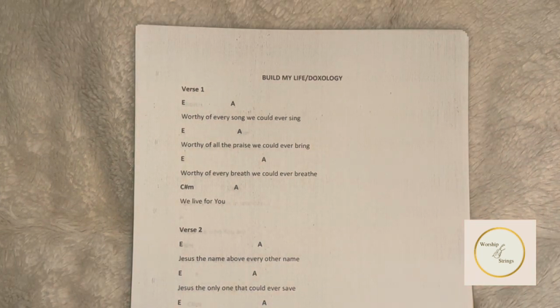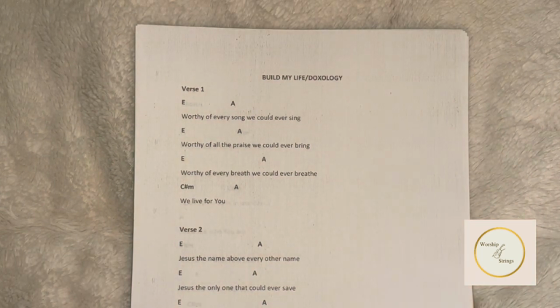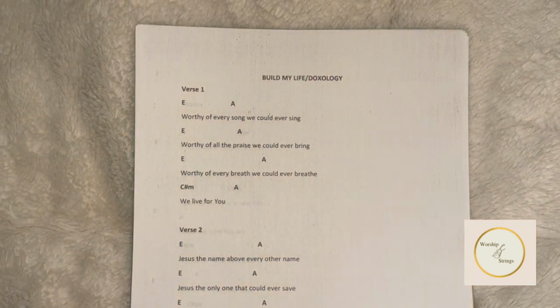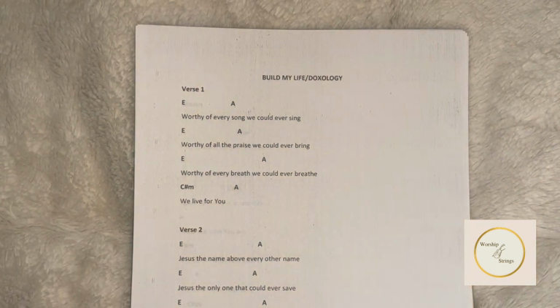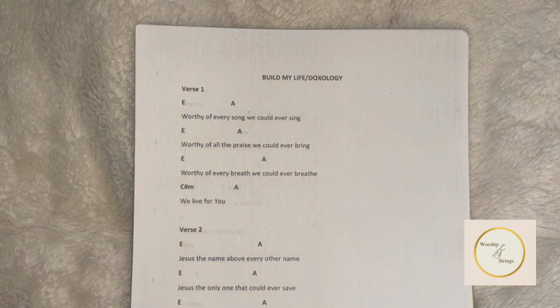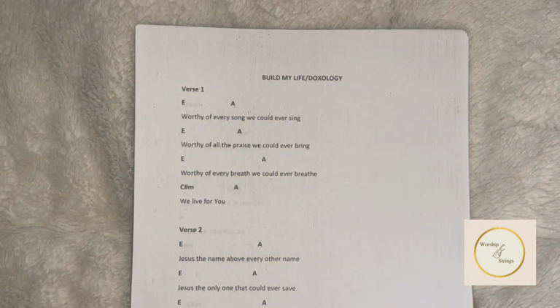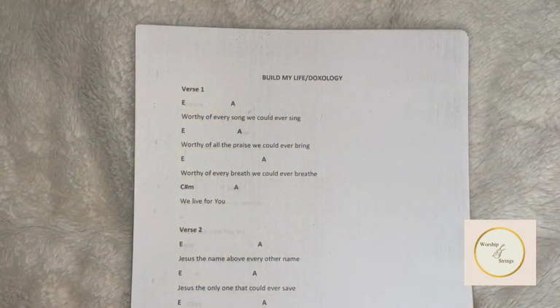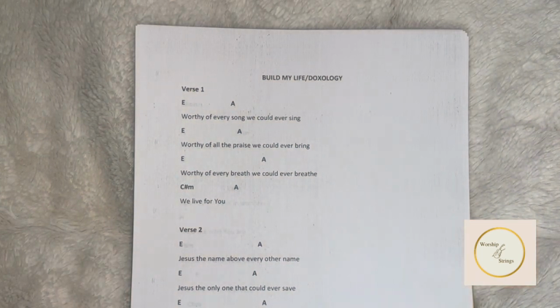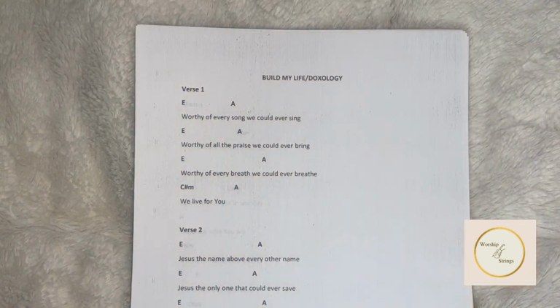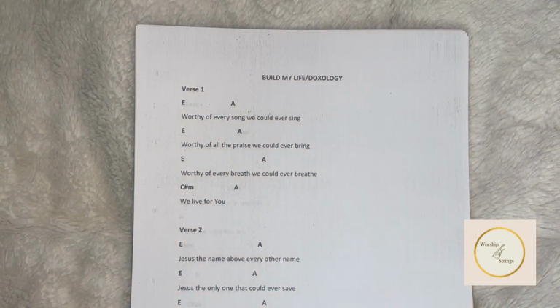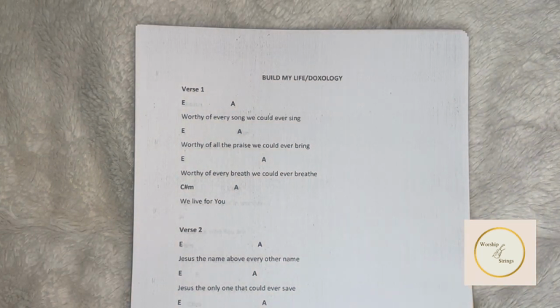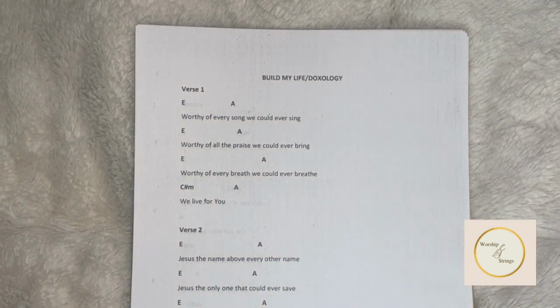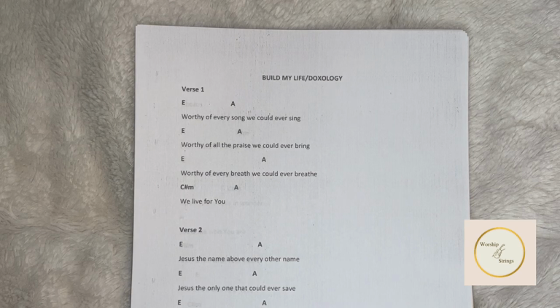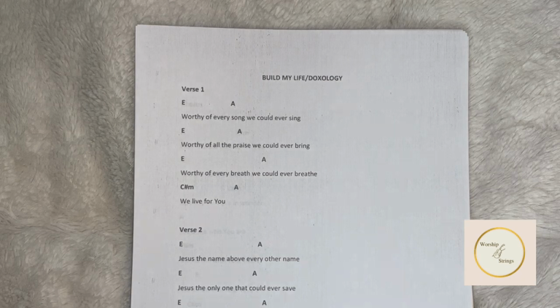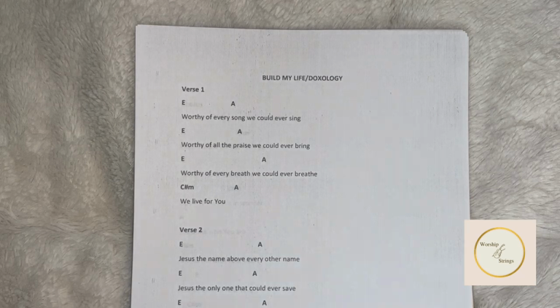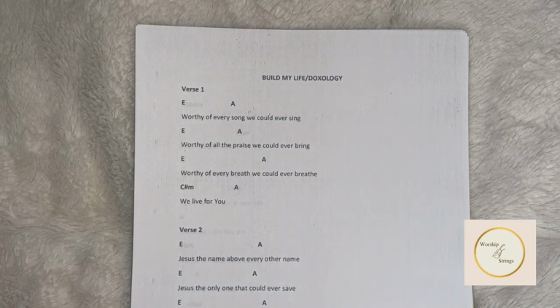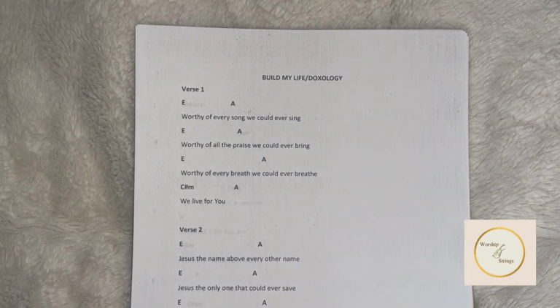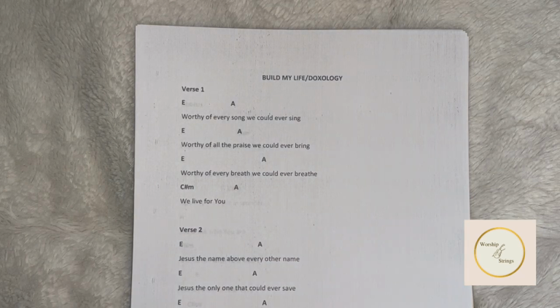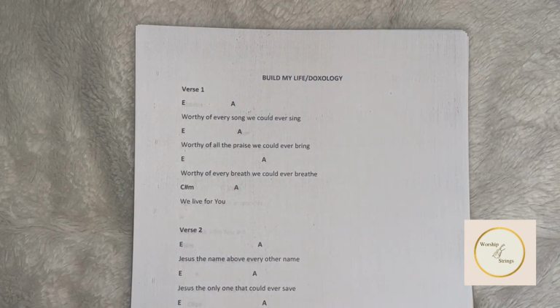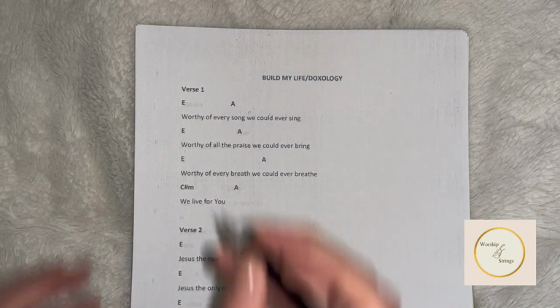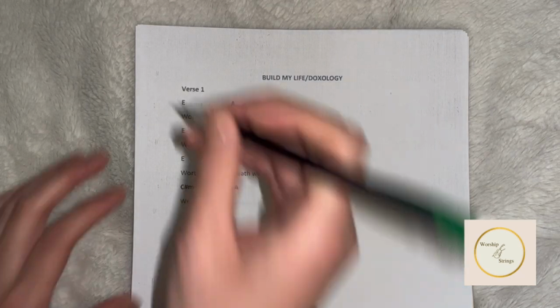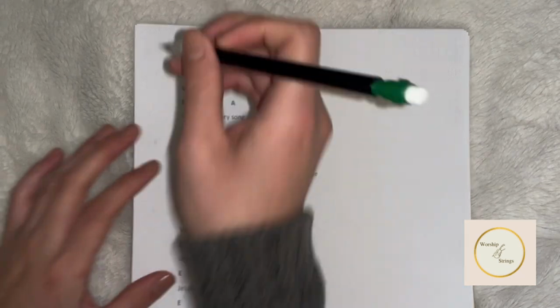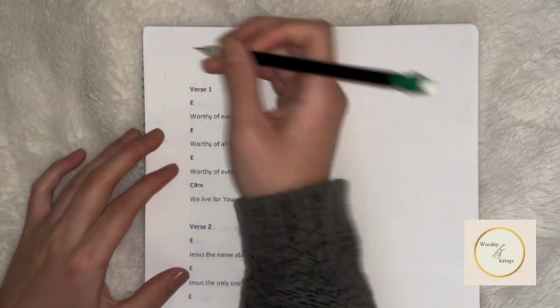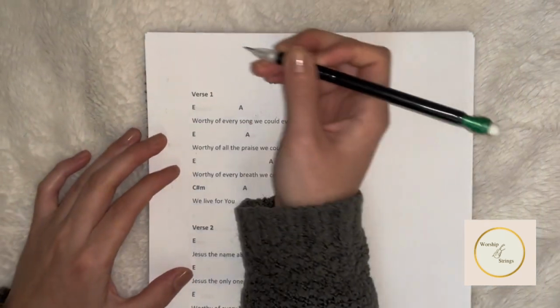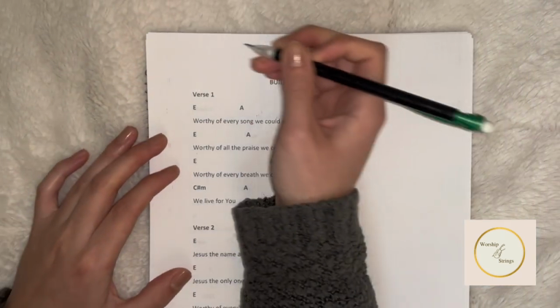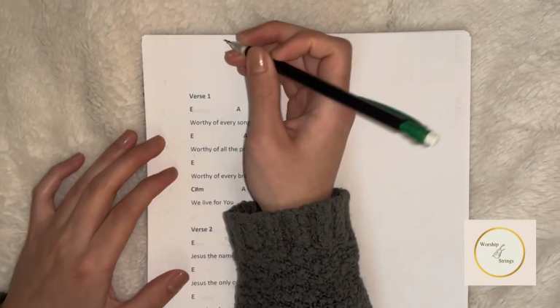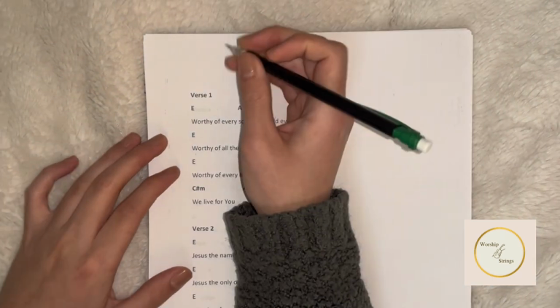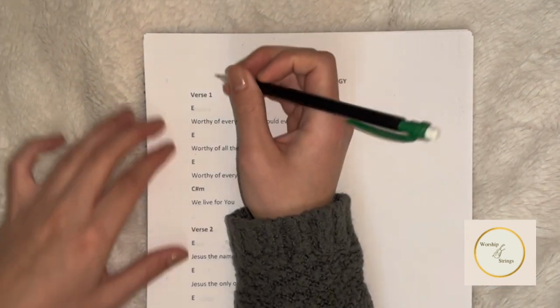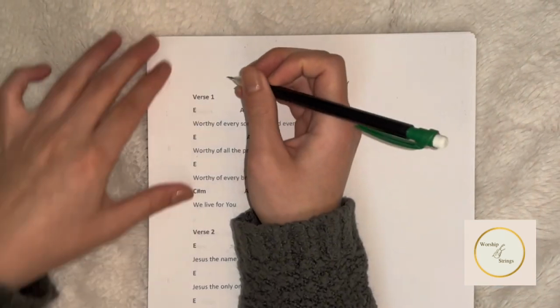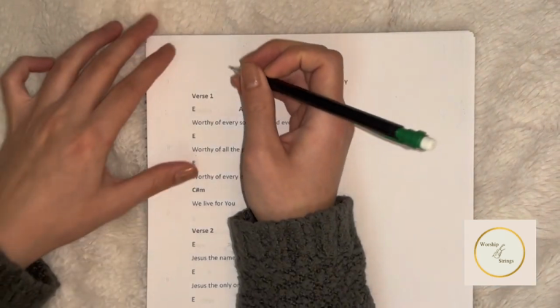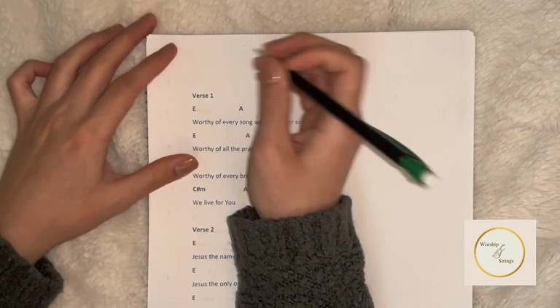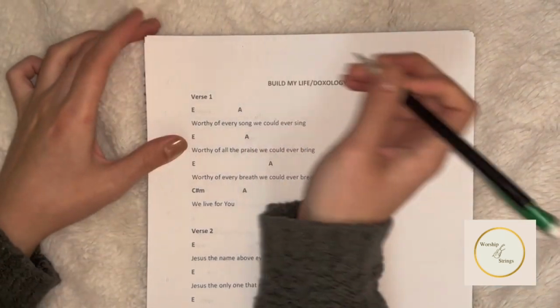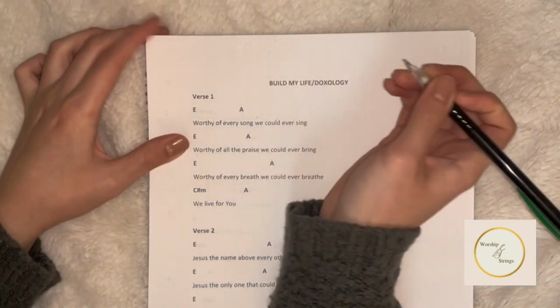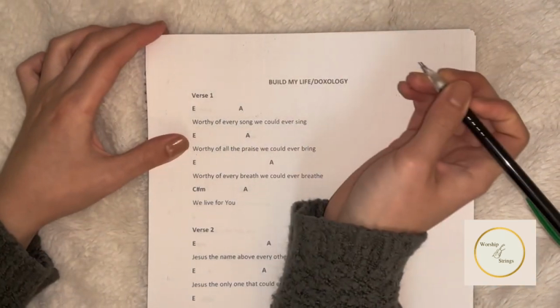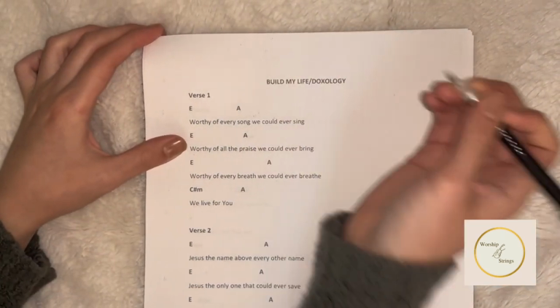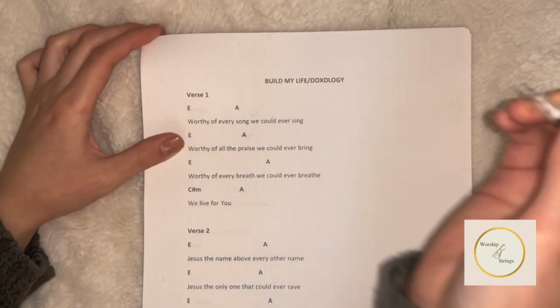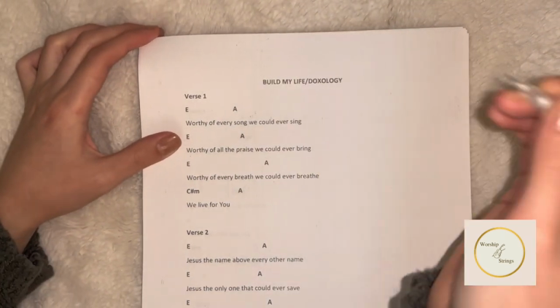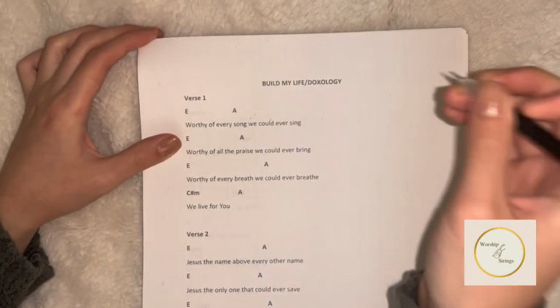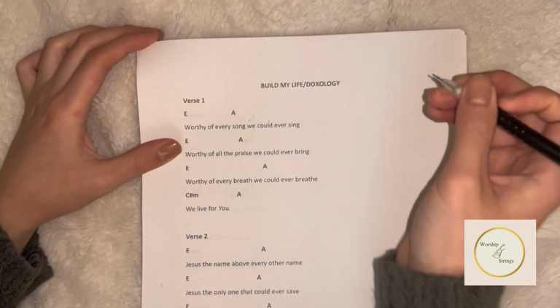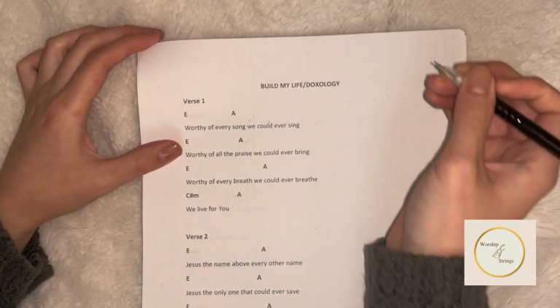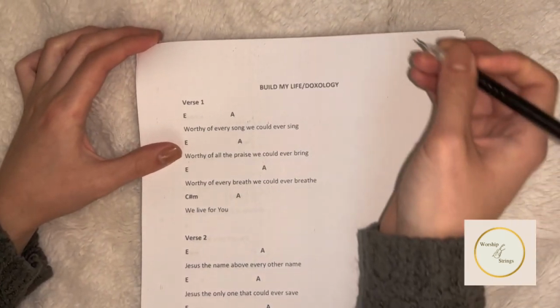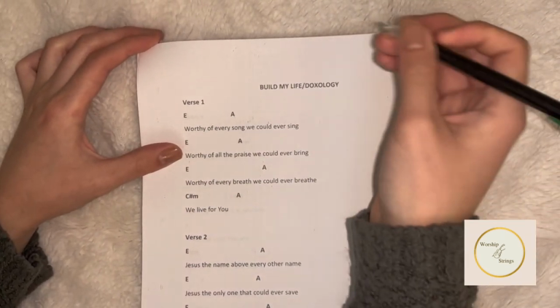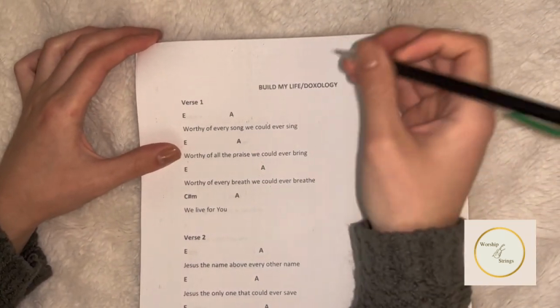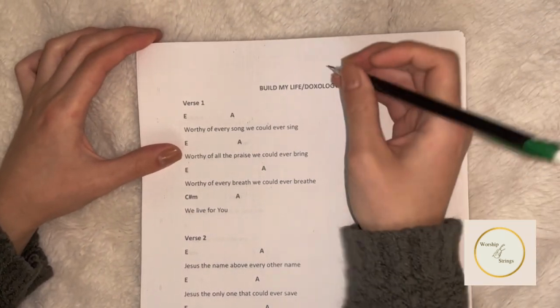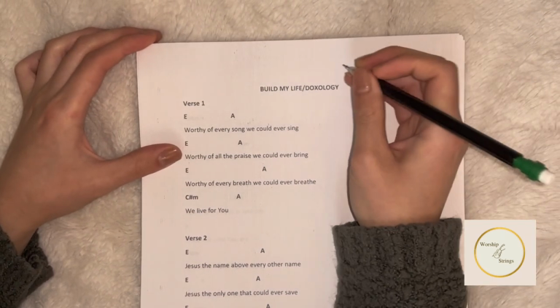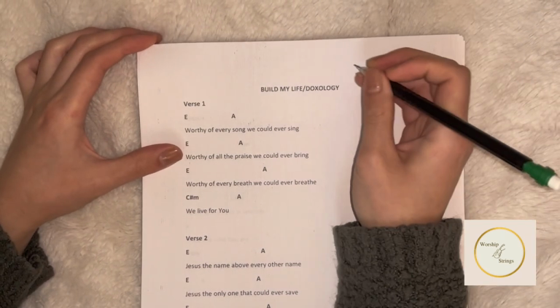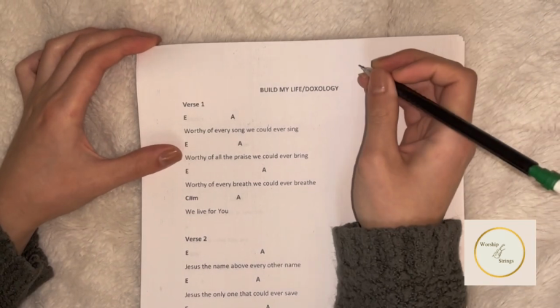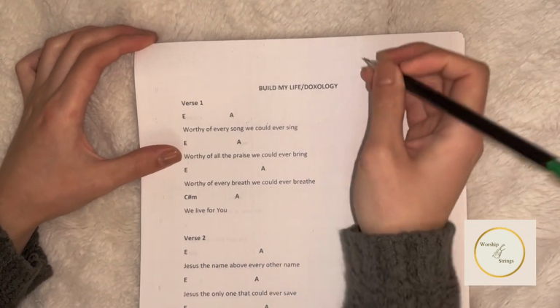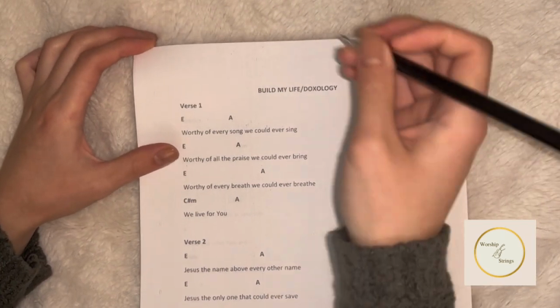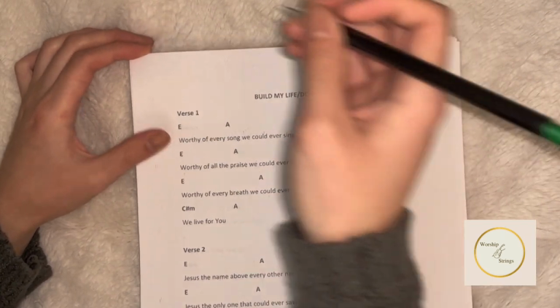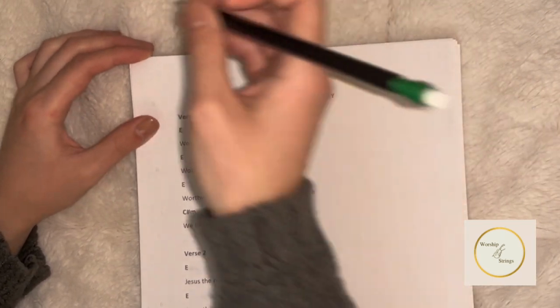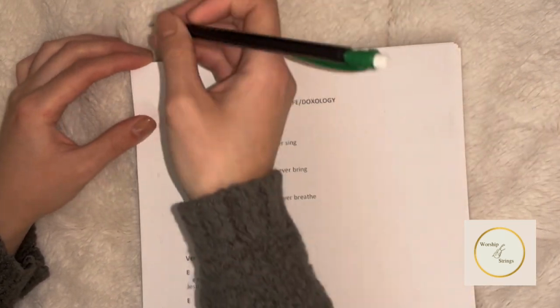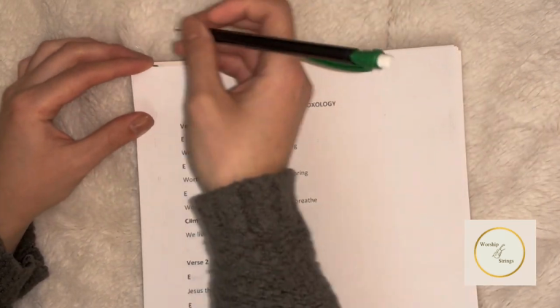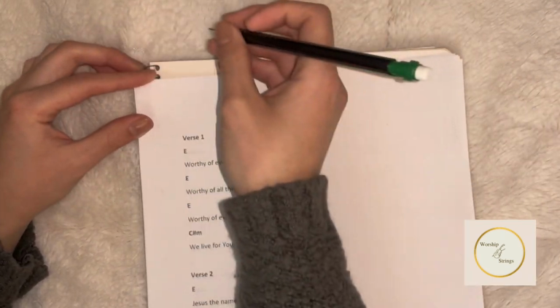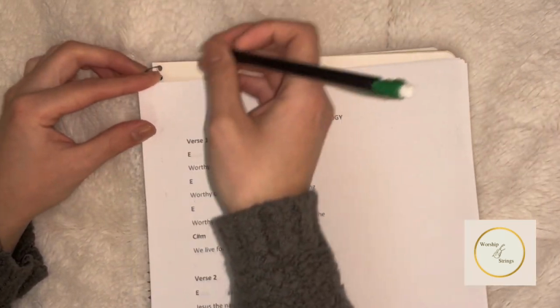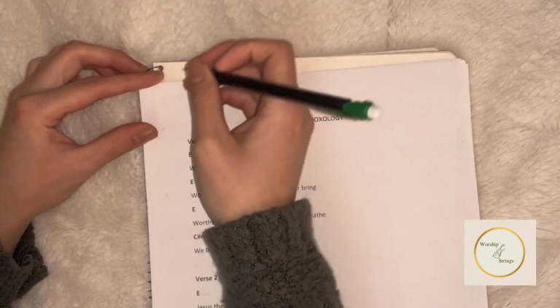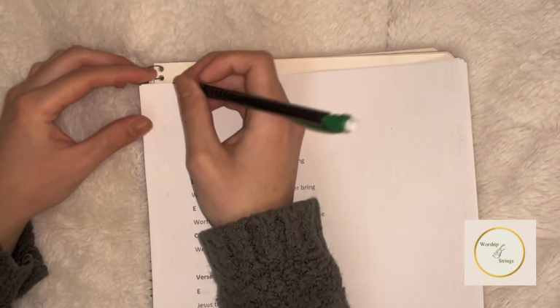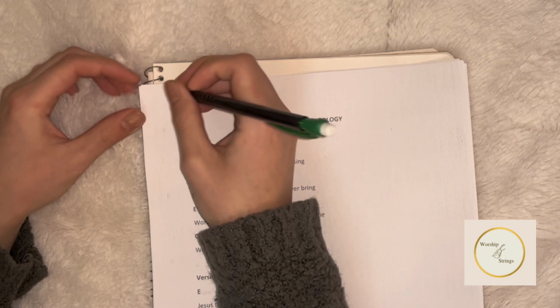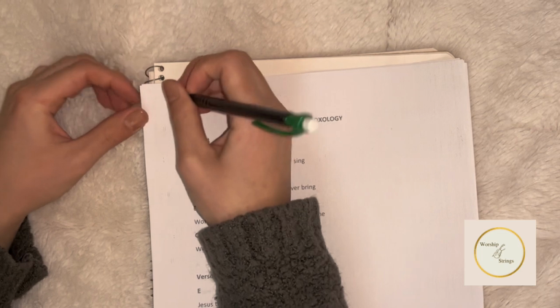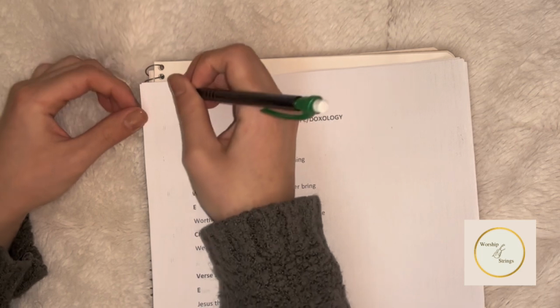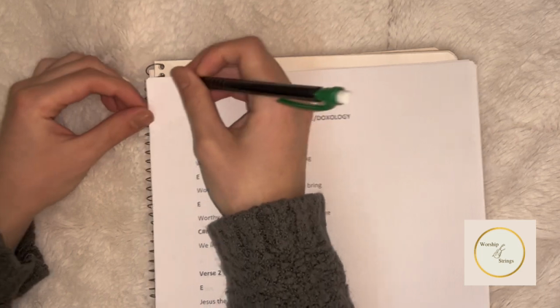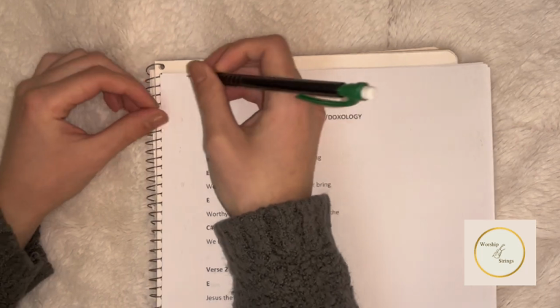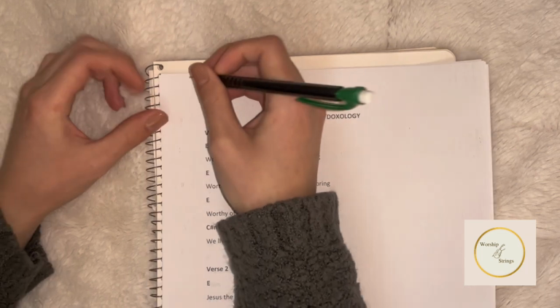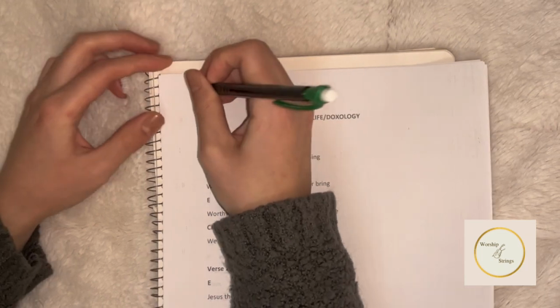As we take a look at verse 1, there are the chords E major, A major, and C sharp minor. So let's get started with writing the E major chord.